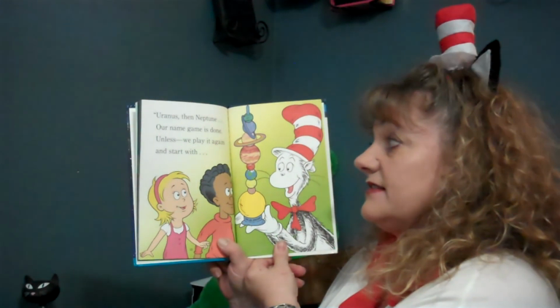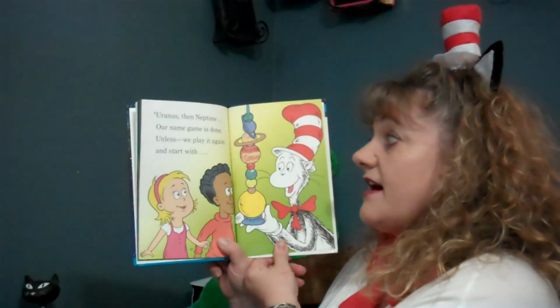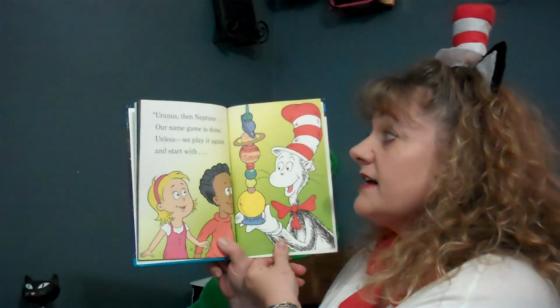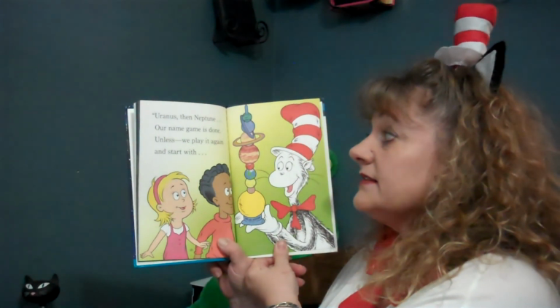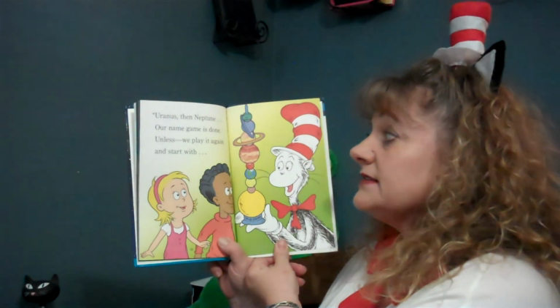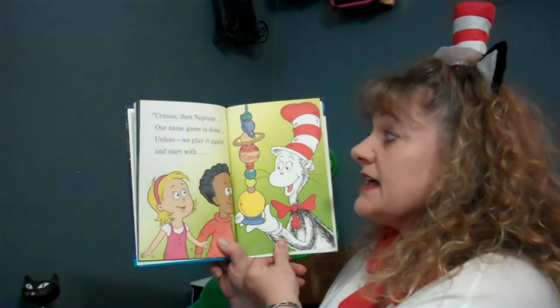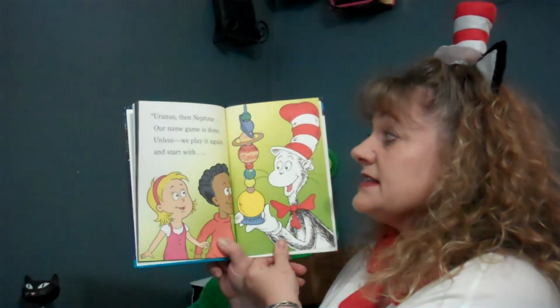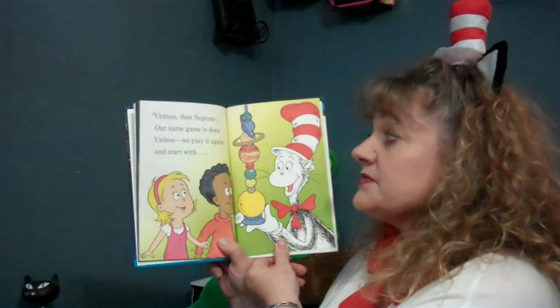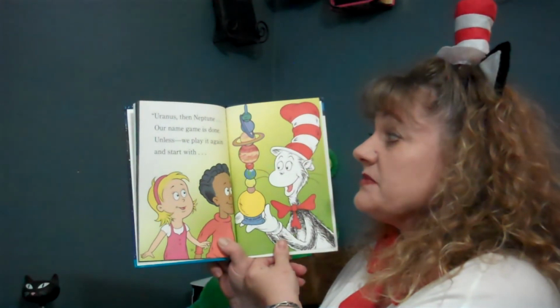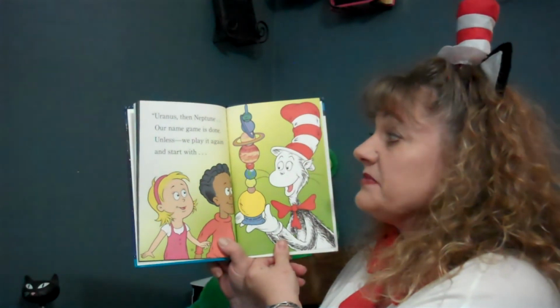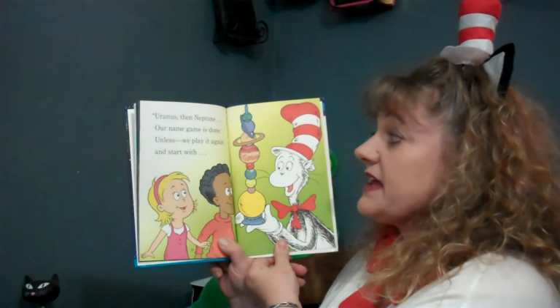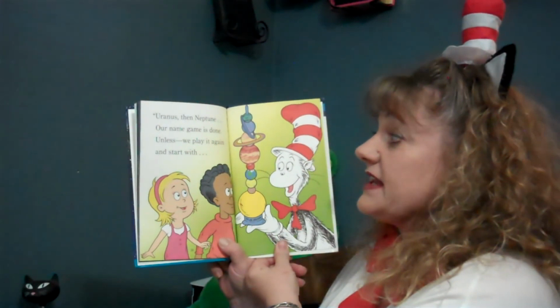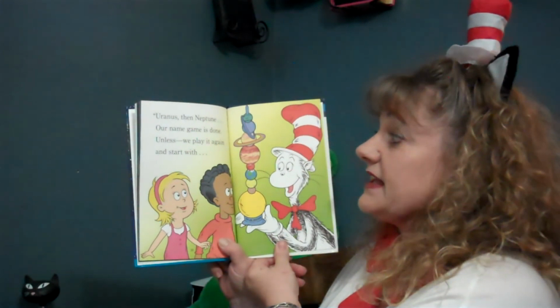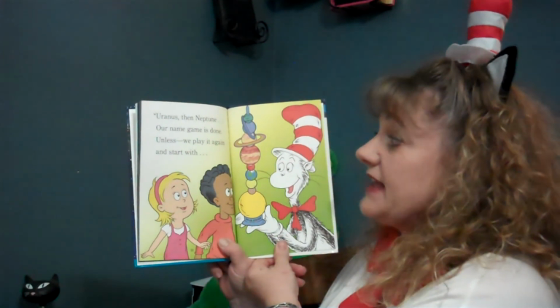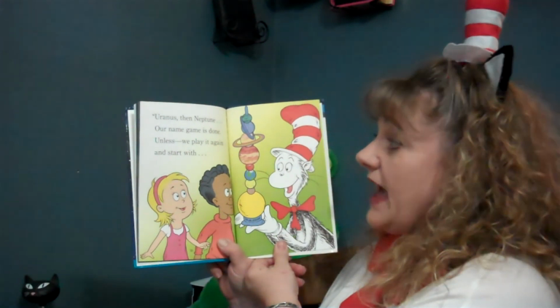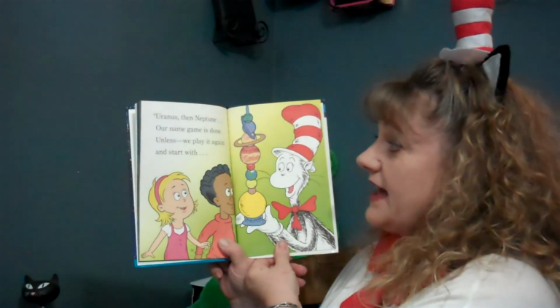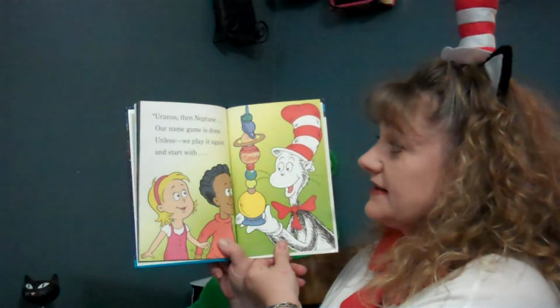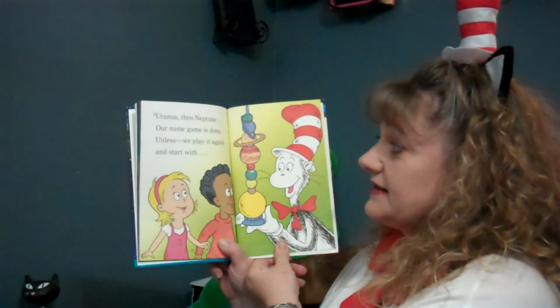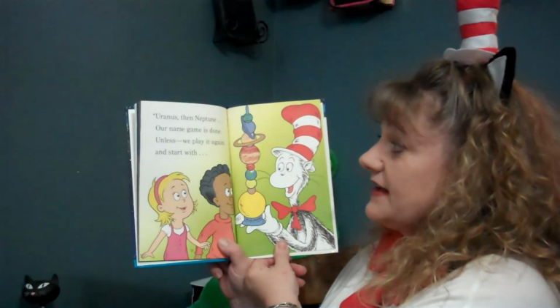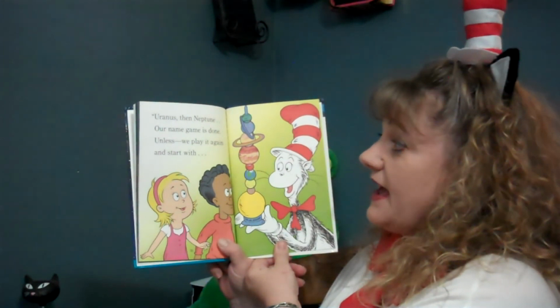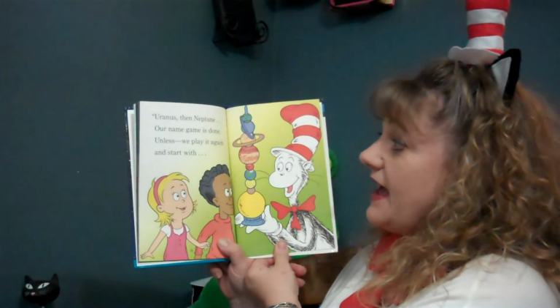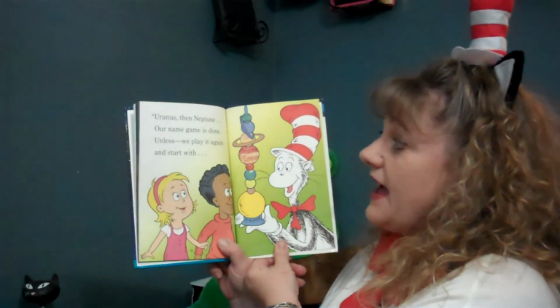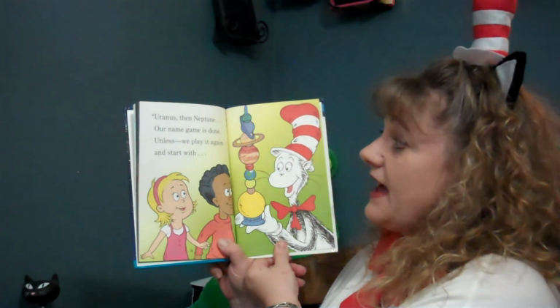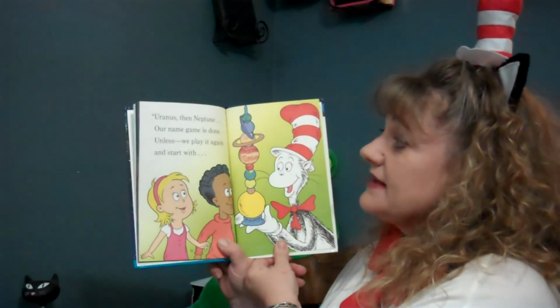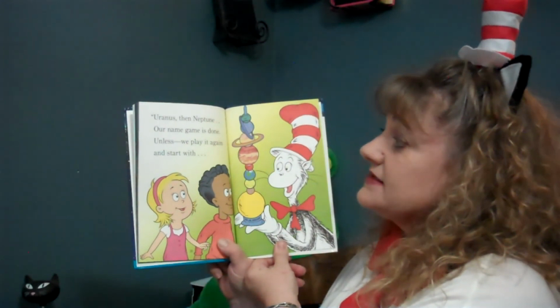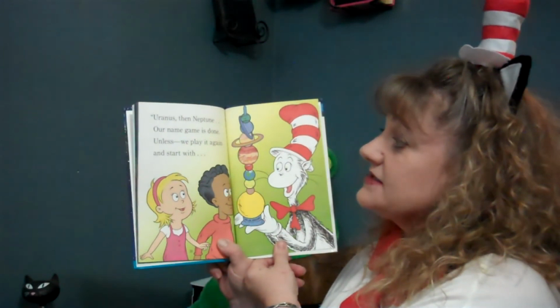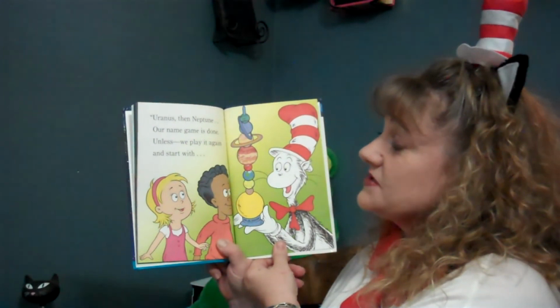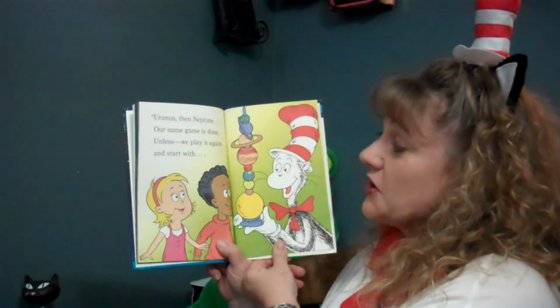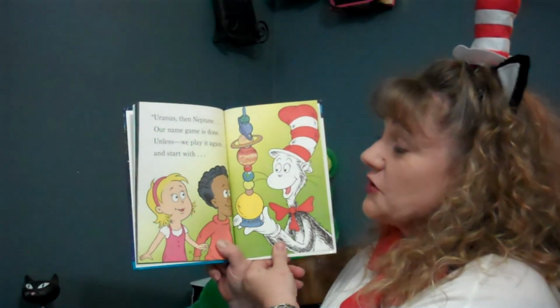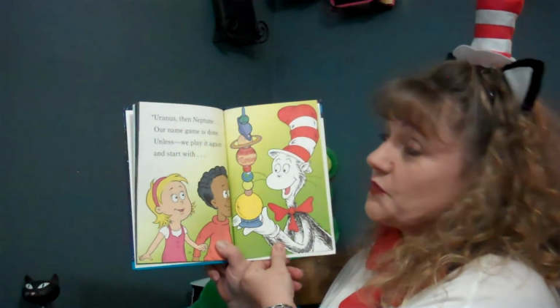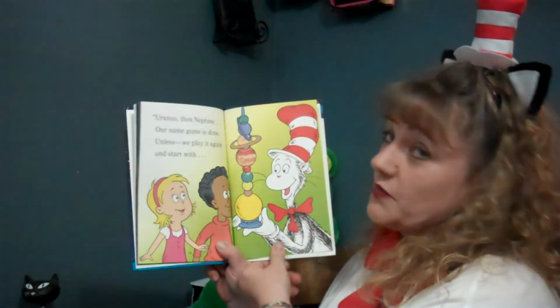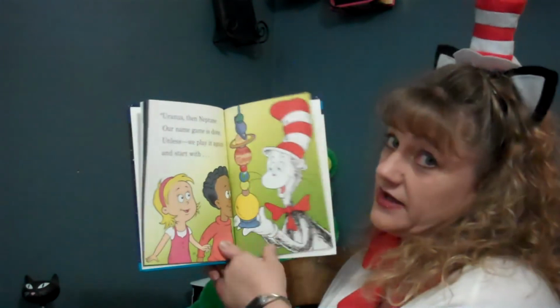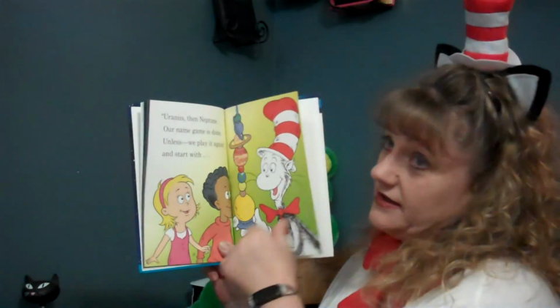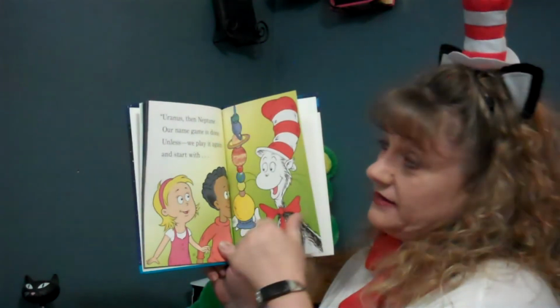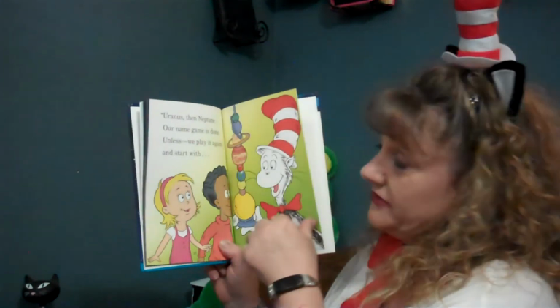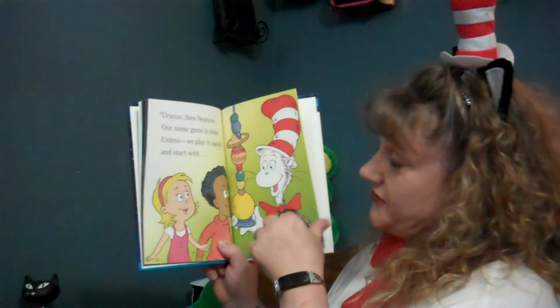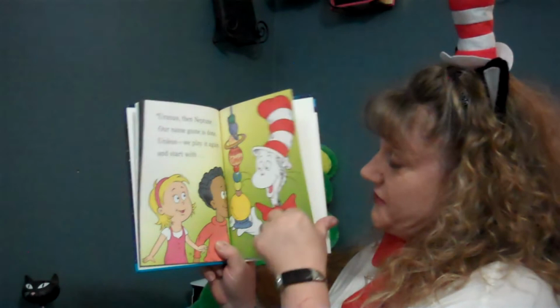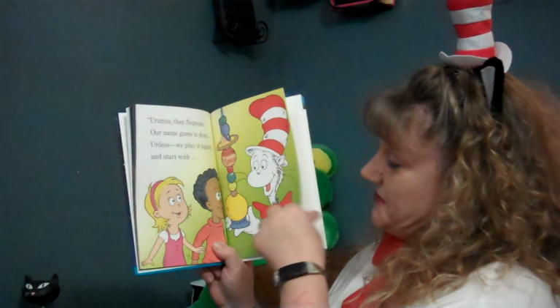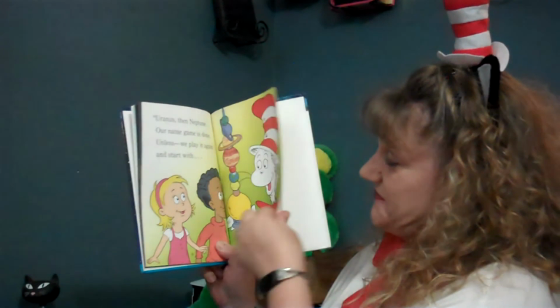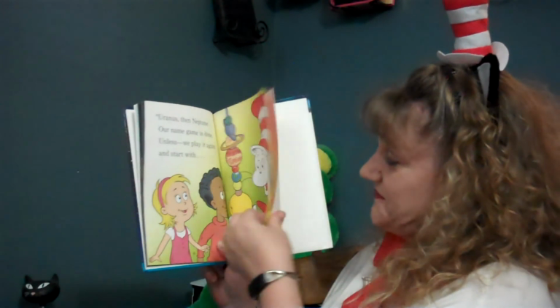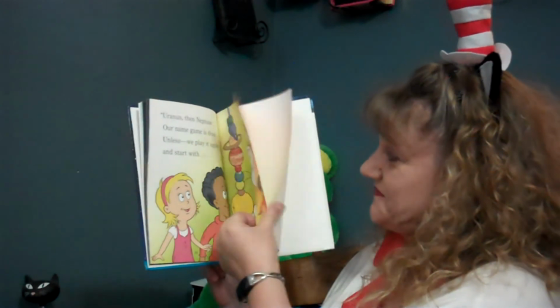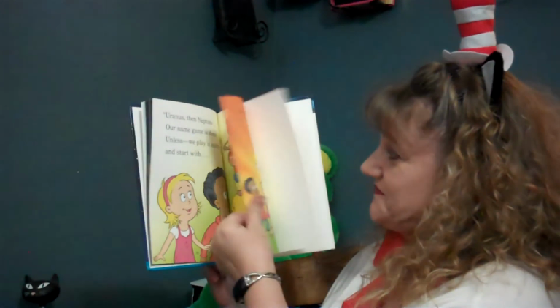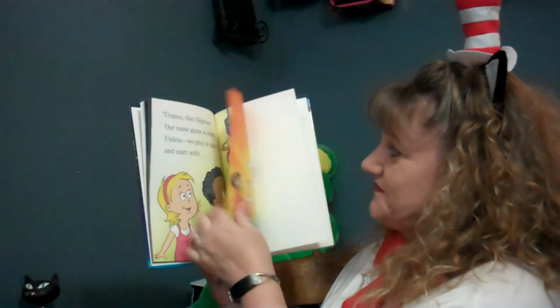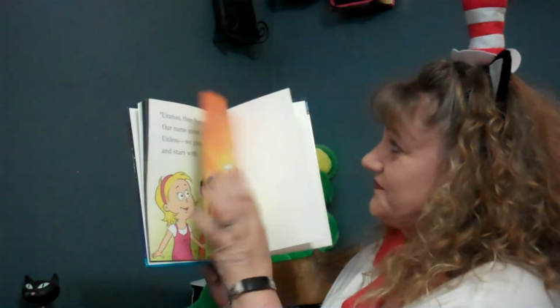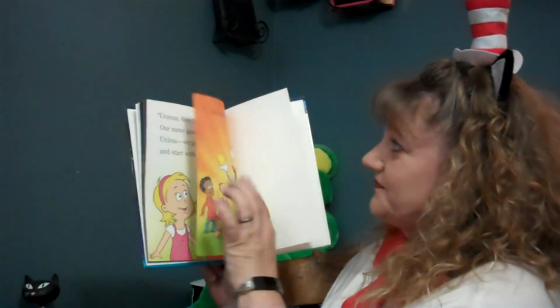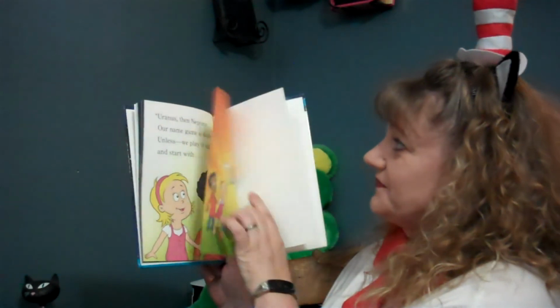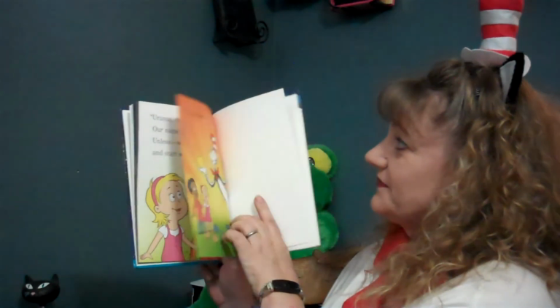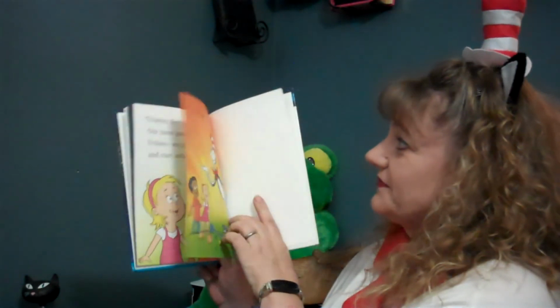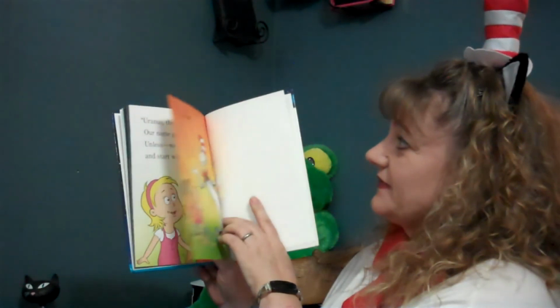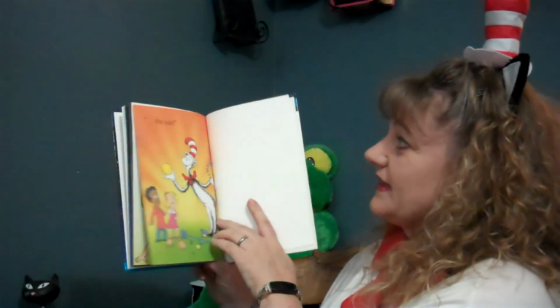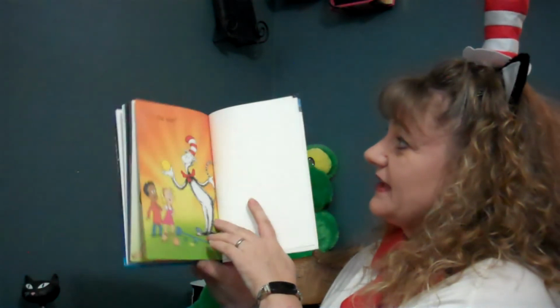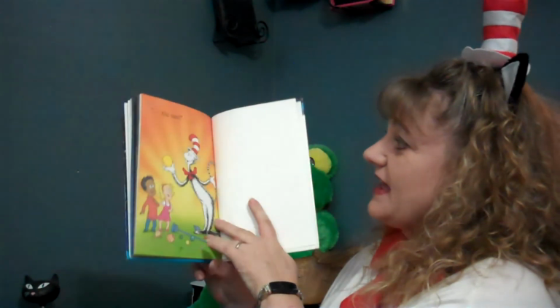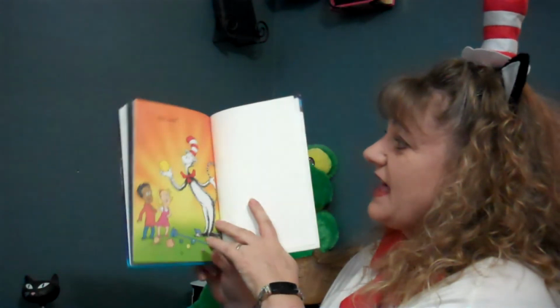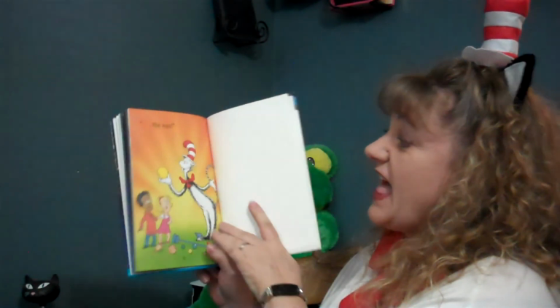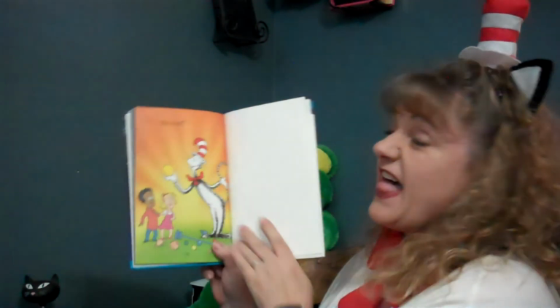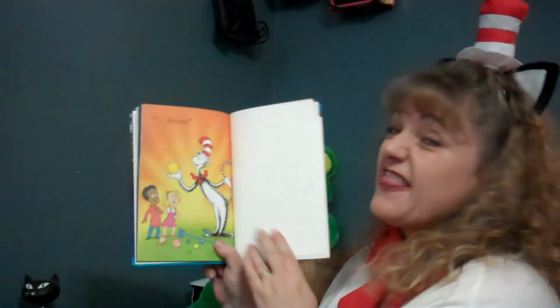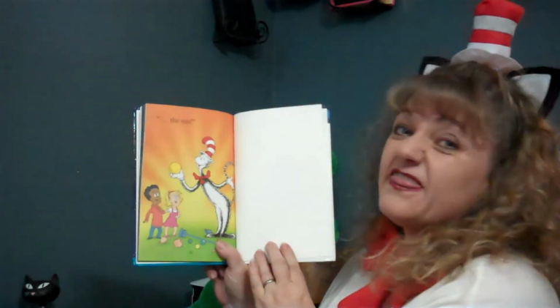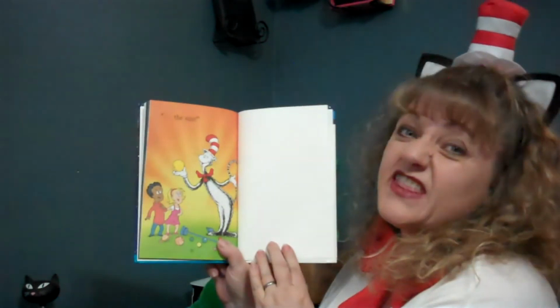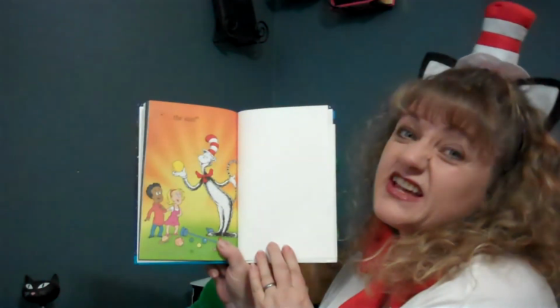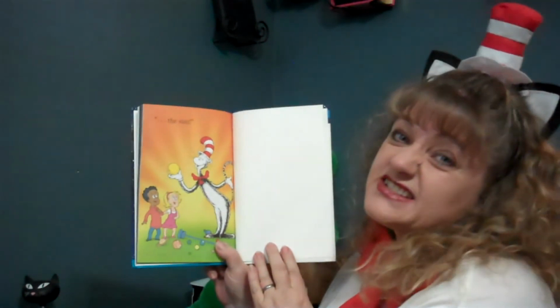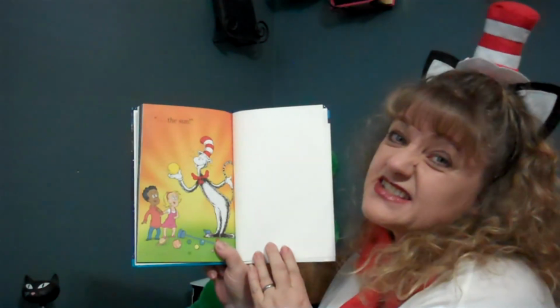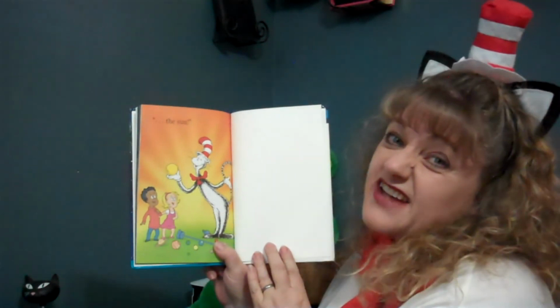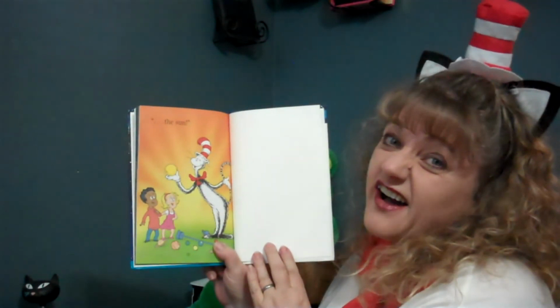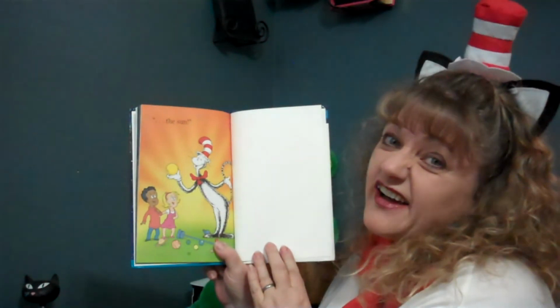Unless we play it again and start with... the sun.